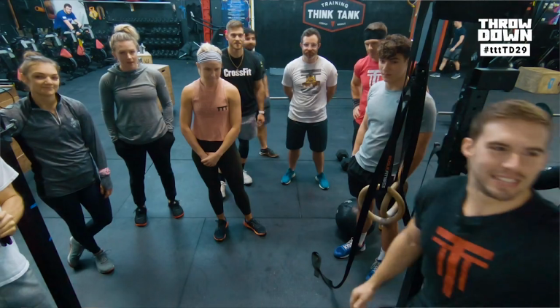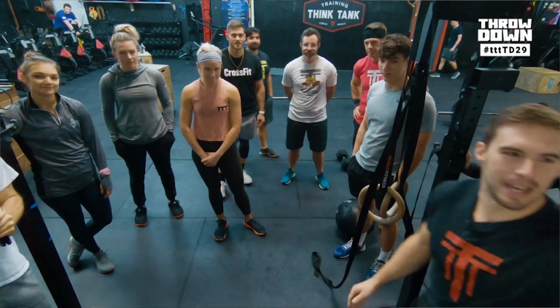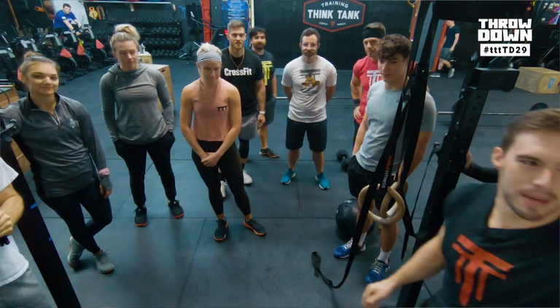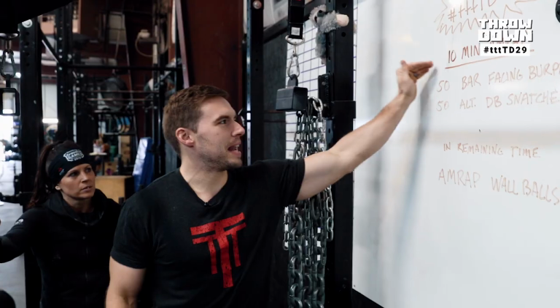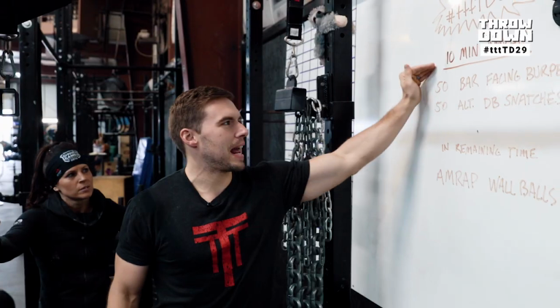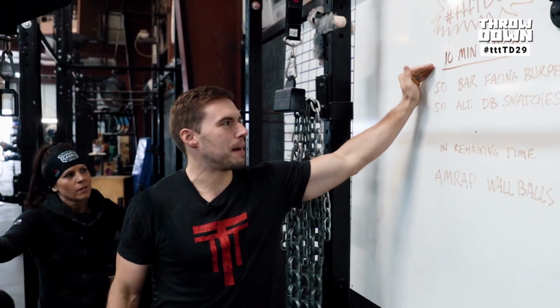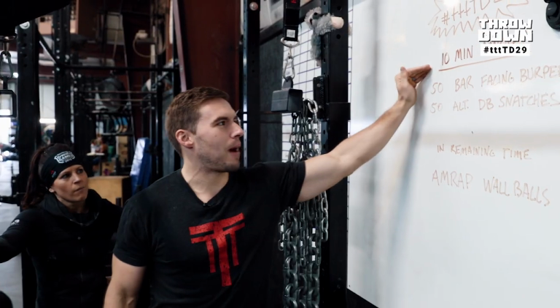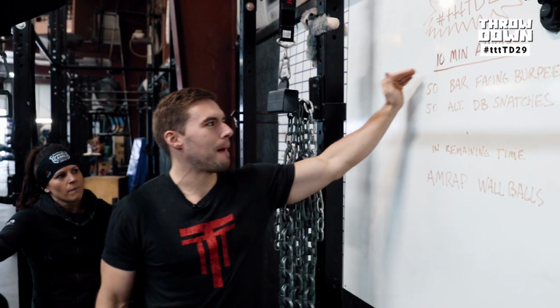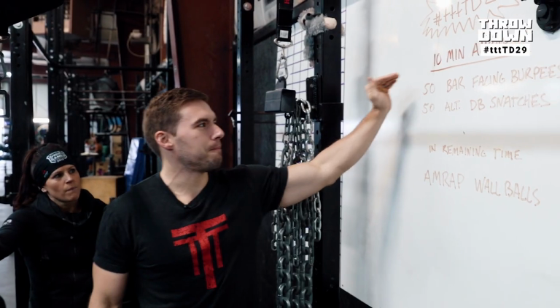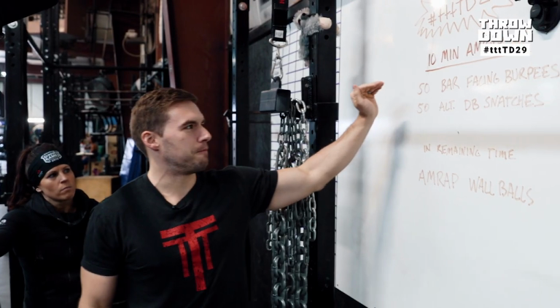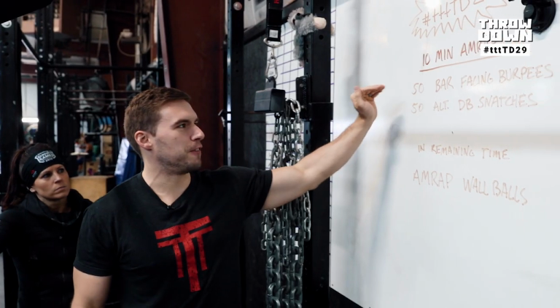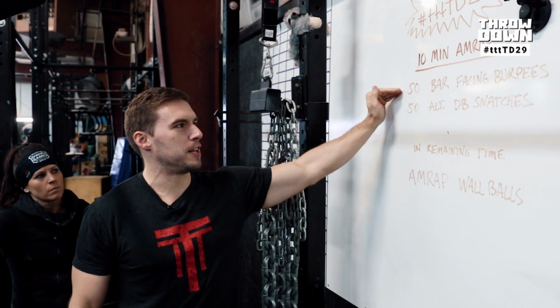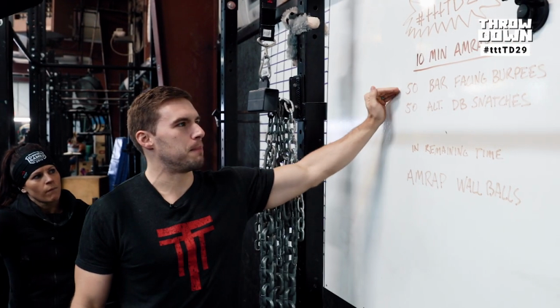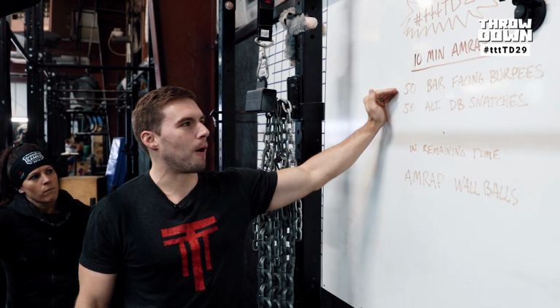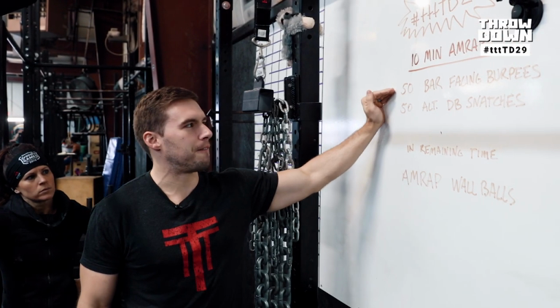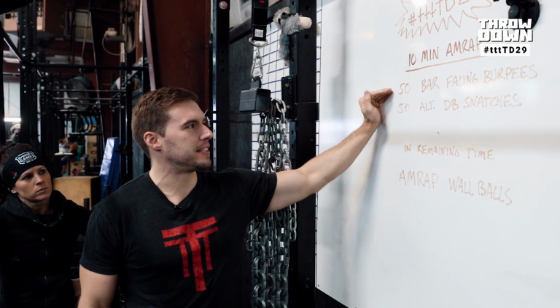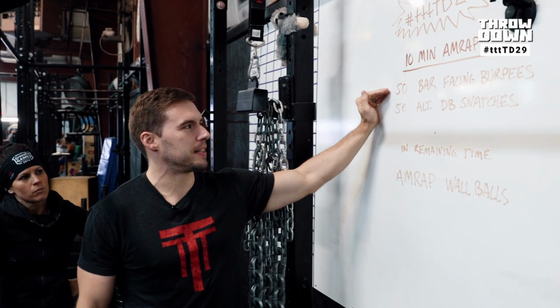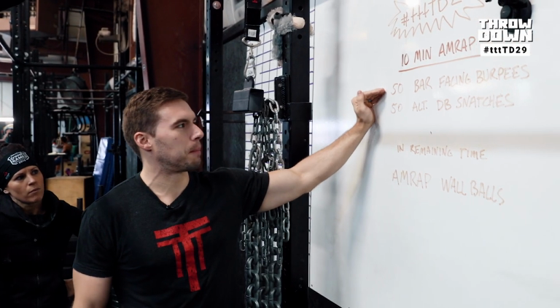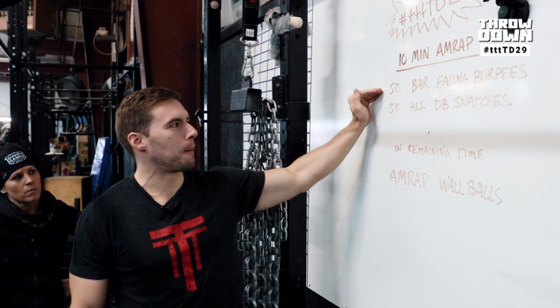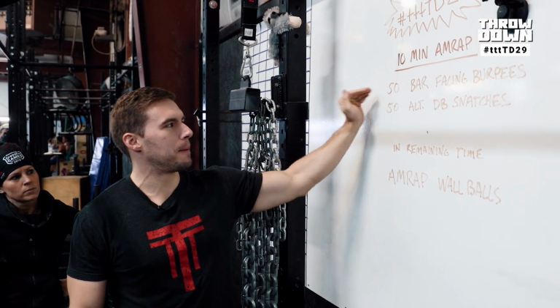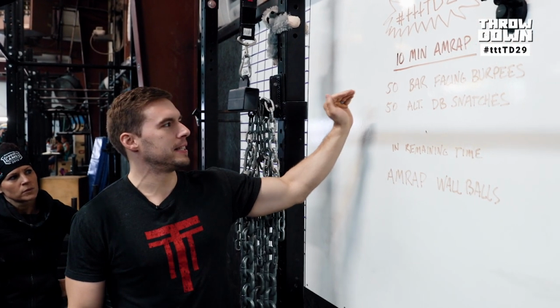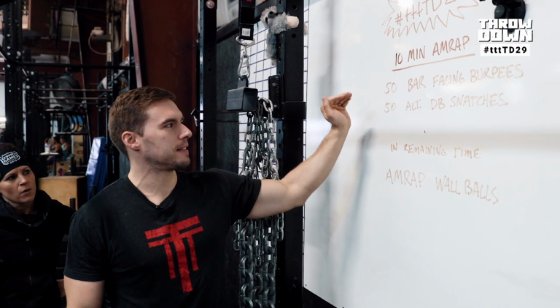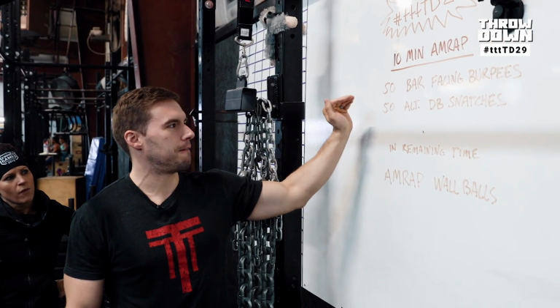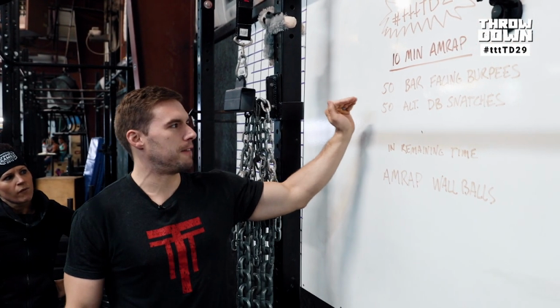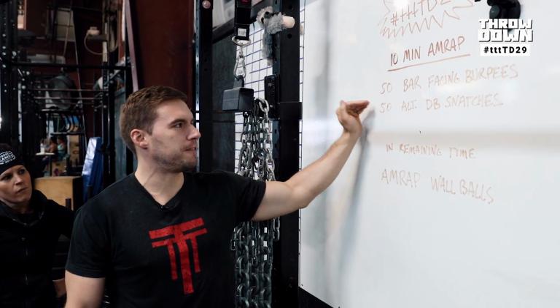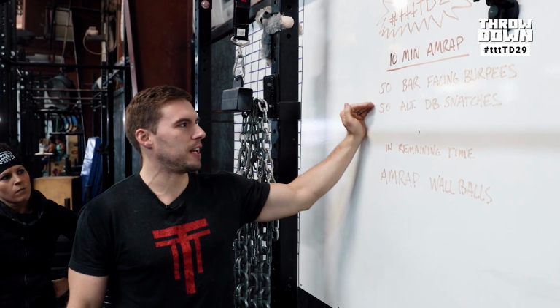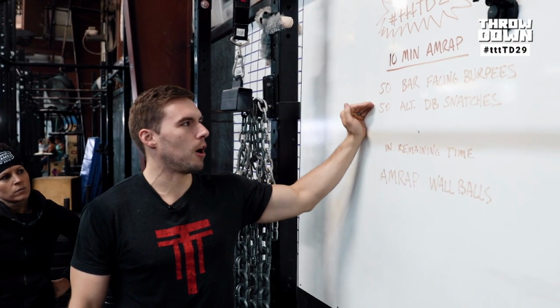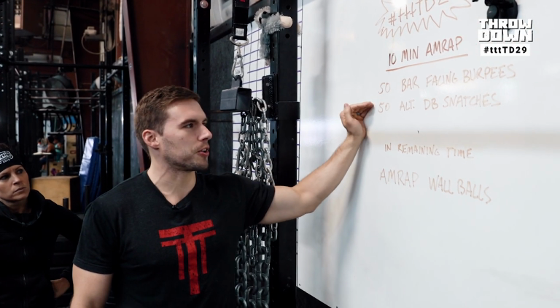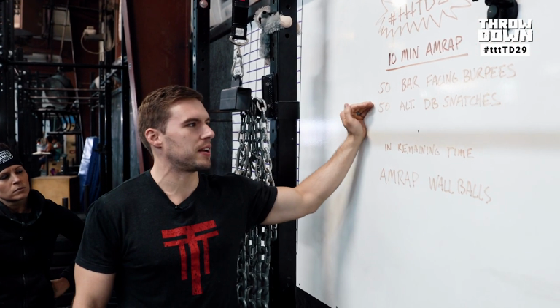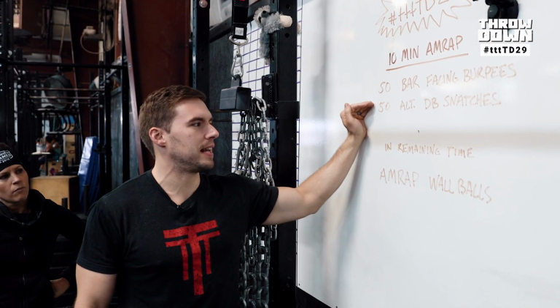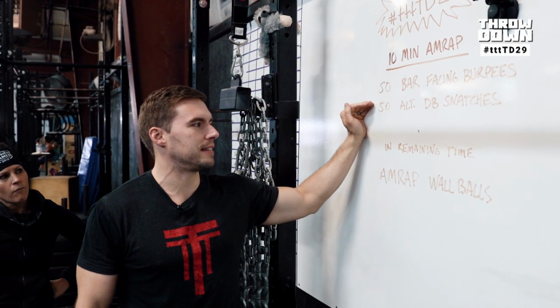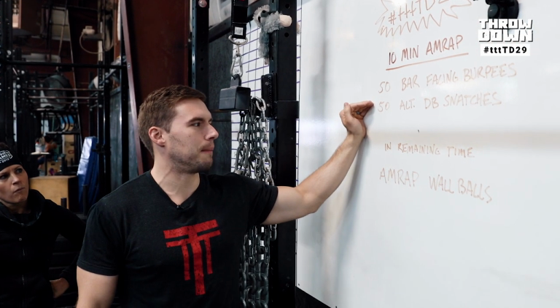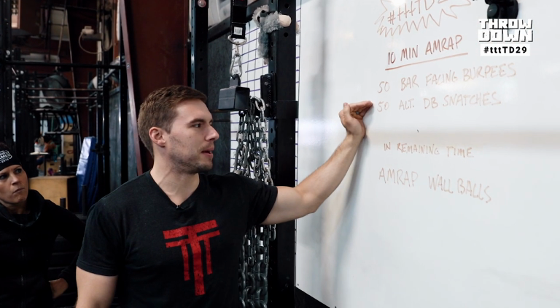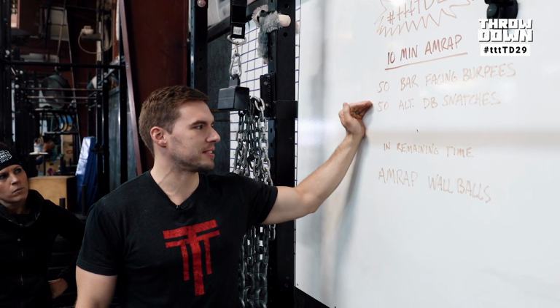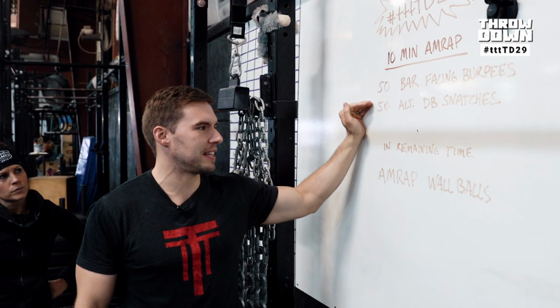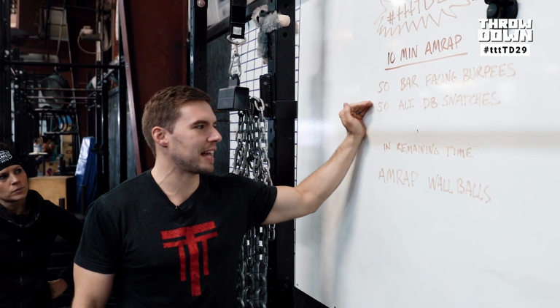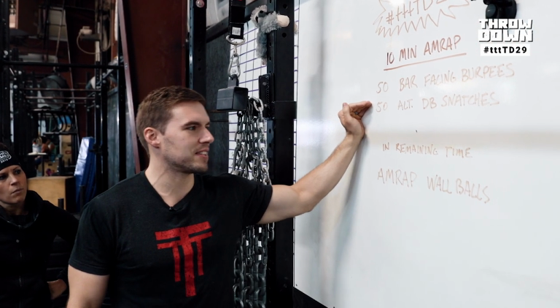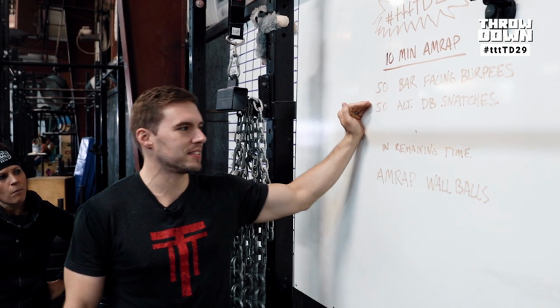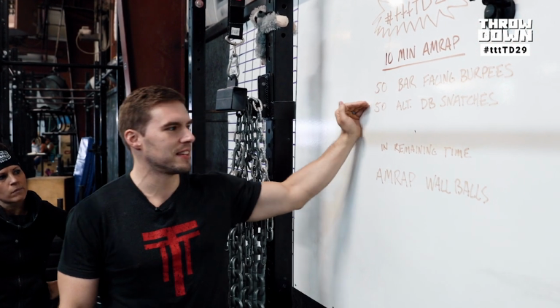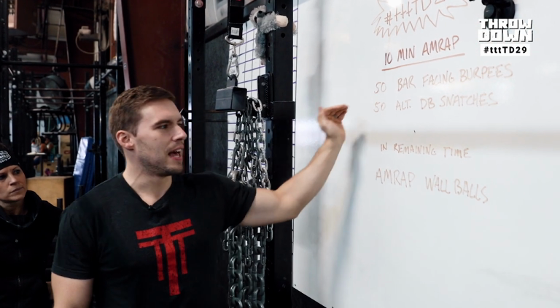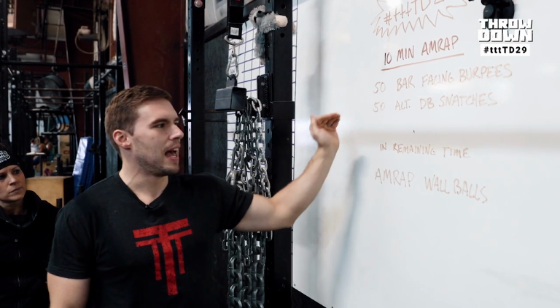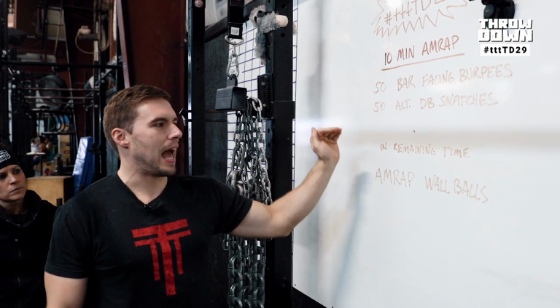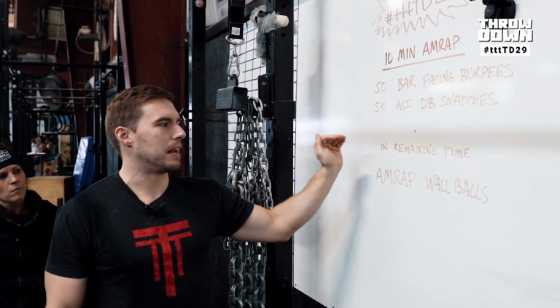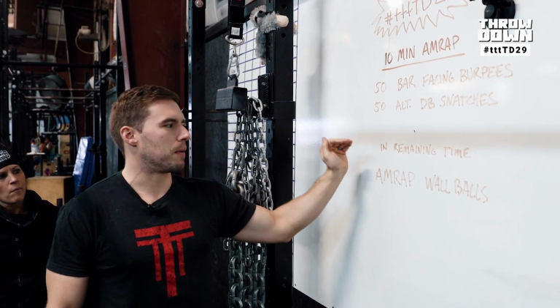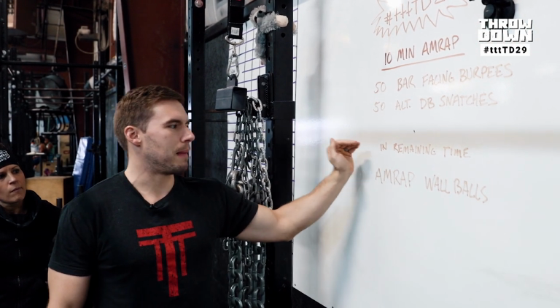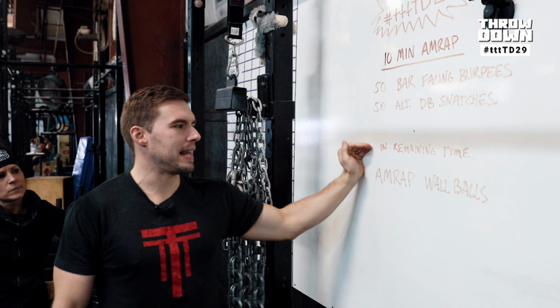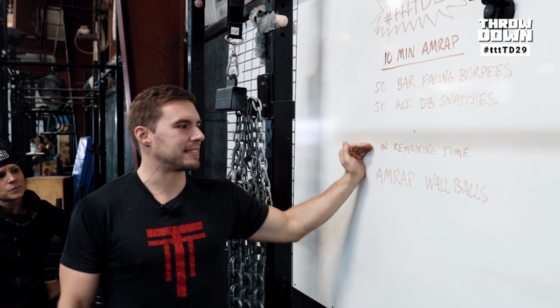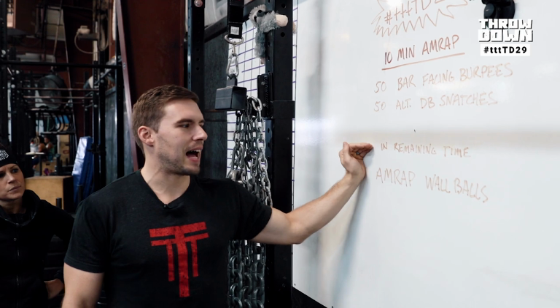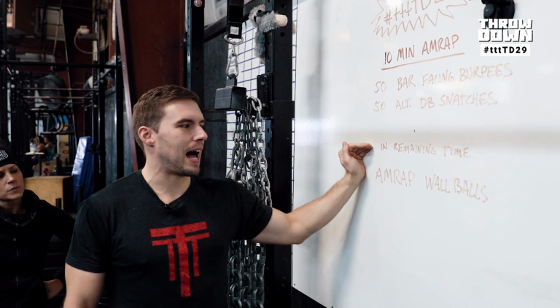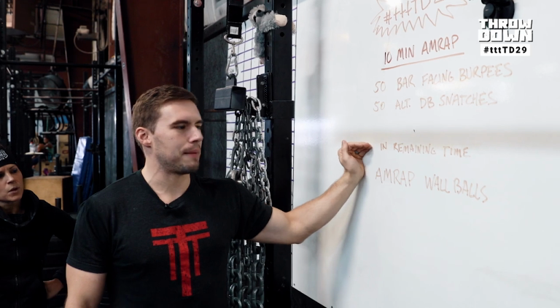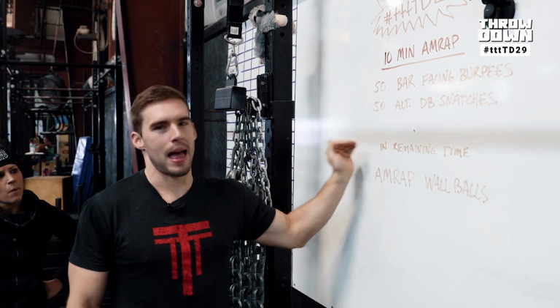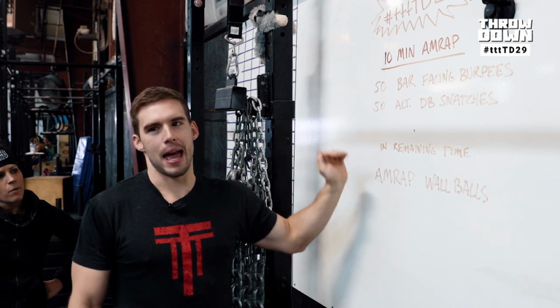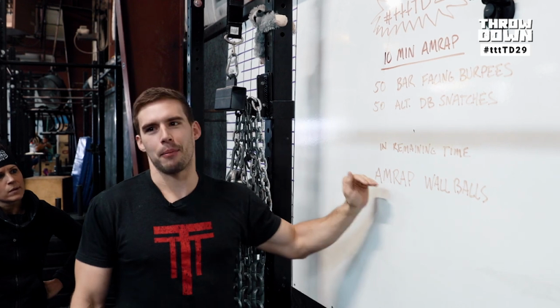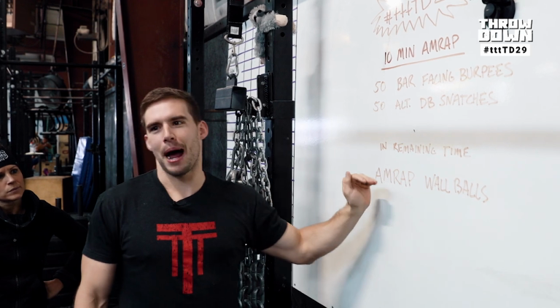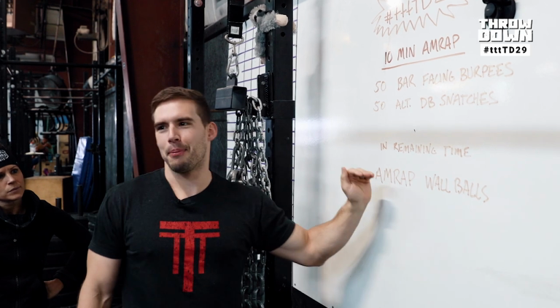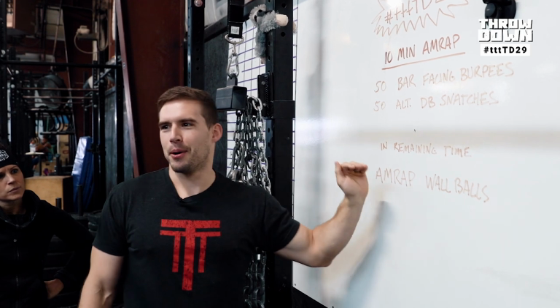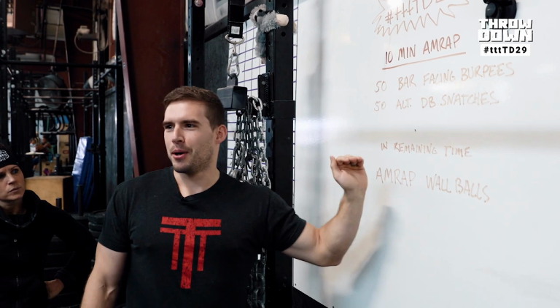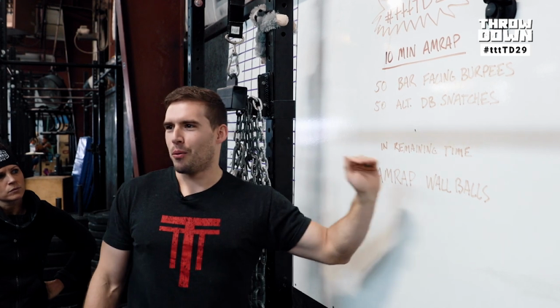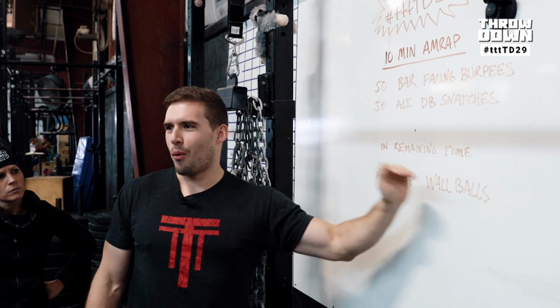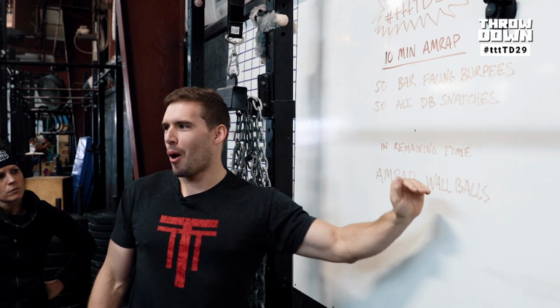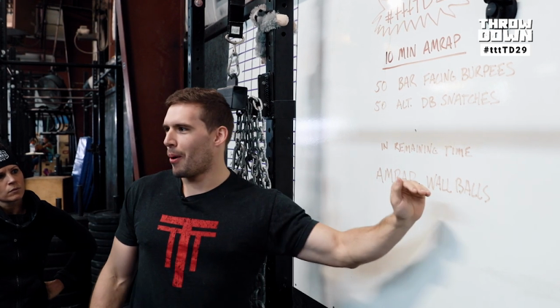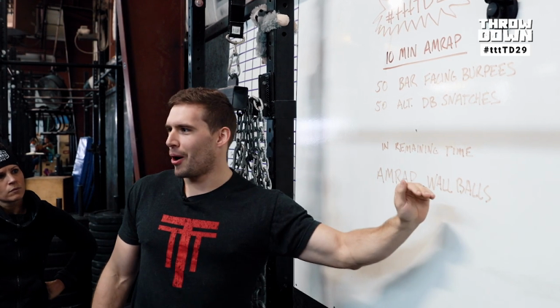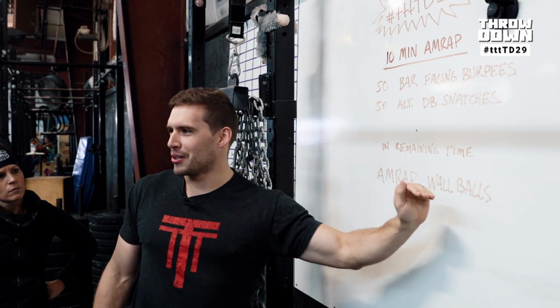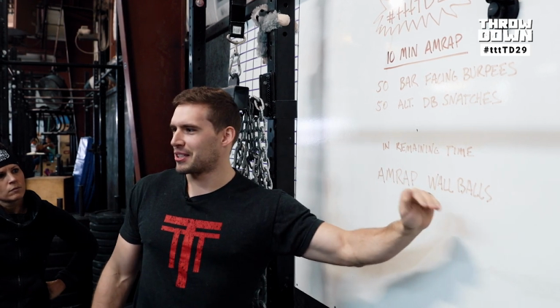10-minute AMRAP: 50 bar-facing burpees, 50 alternating dumbbell snatches, and in remaining time, AMRAP wall balls.